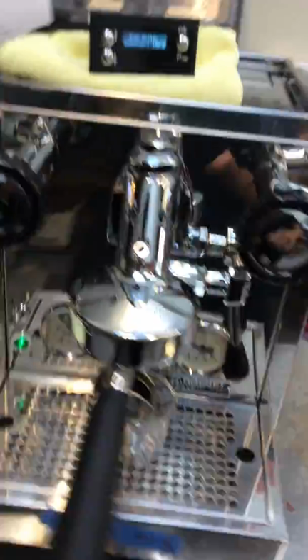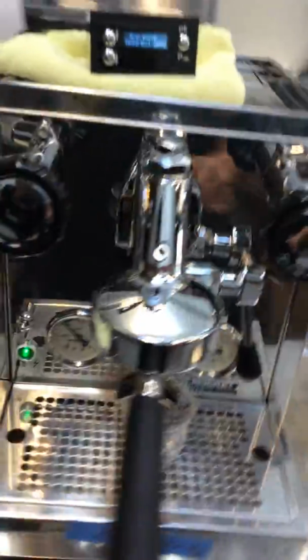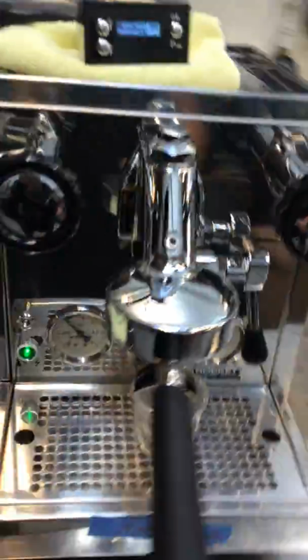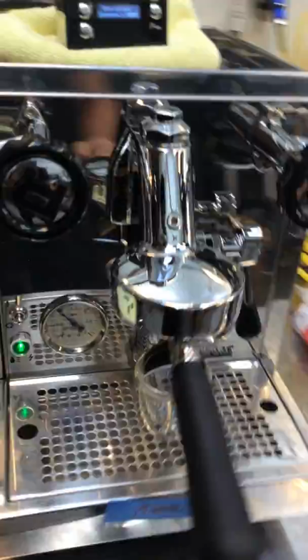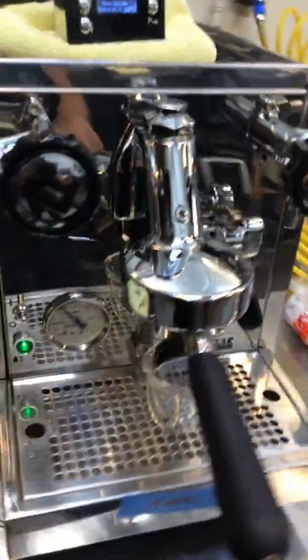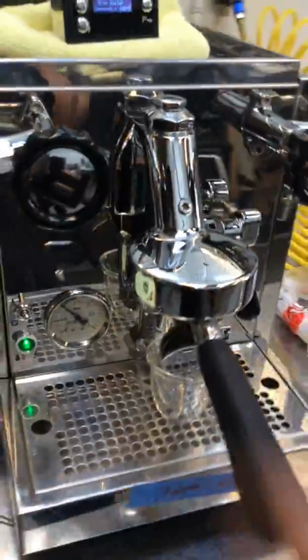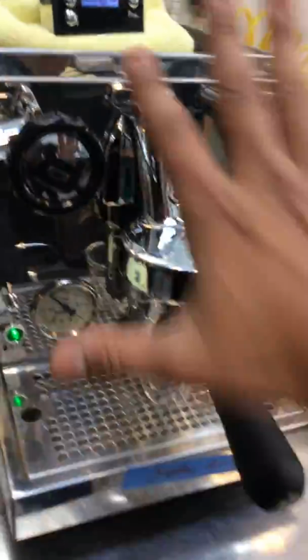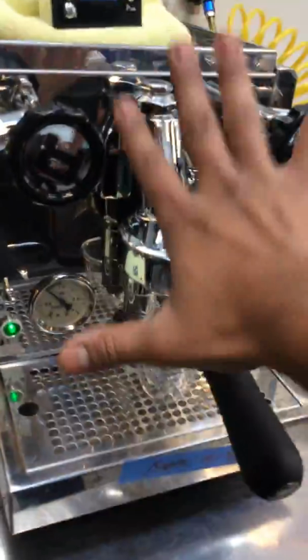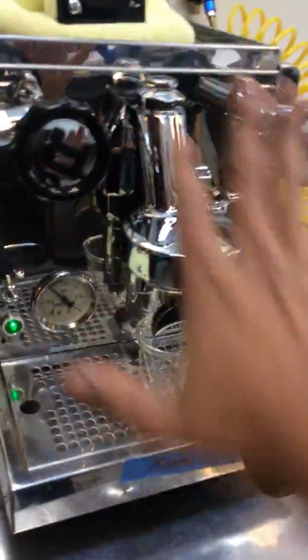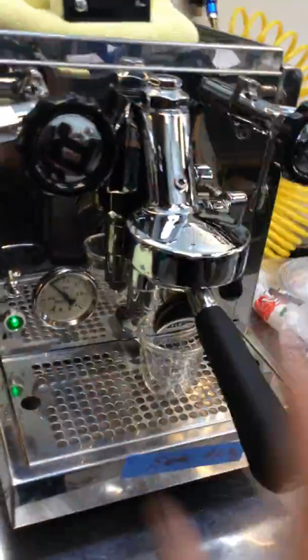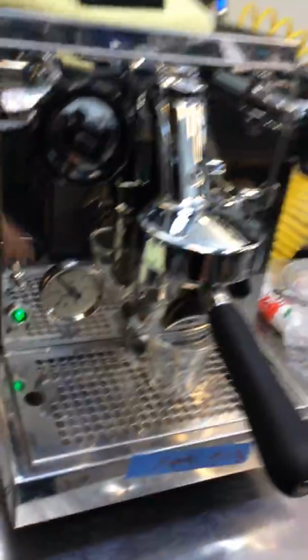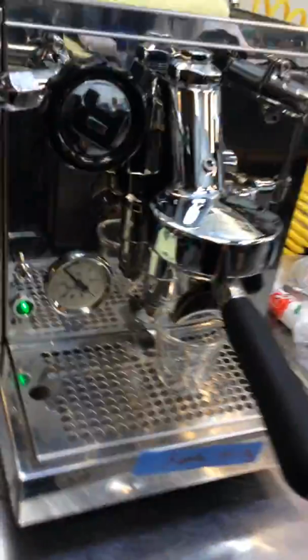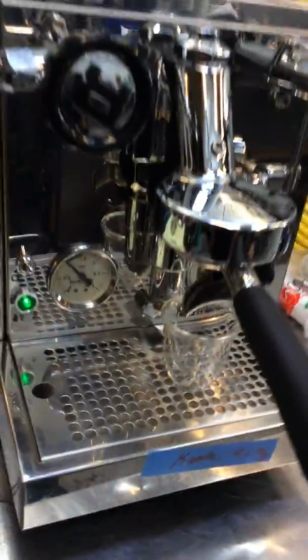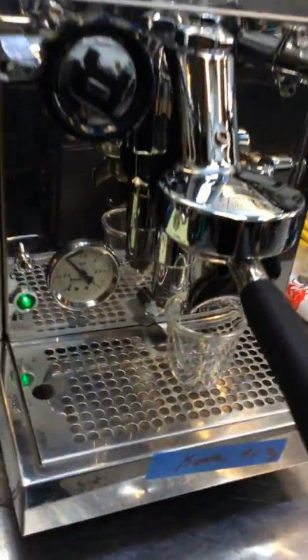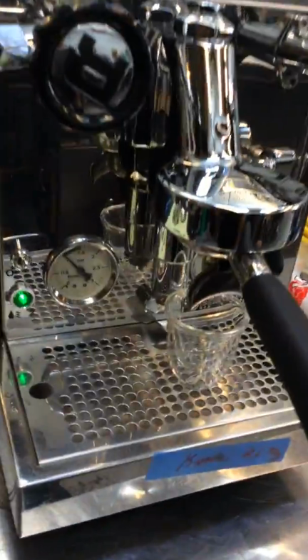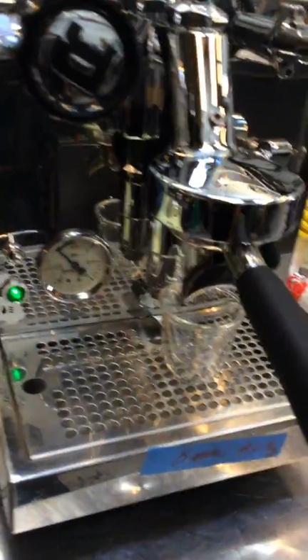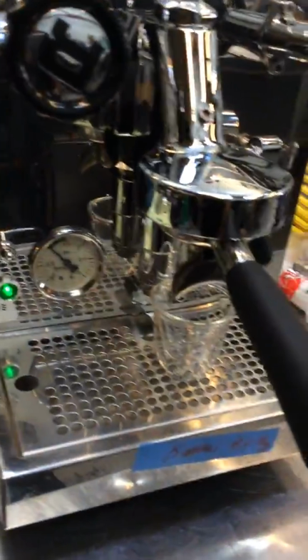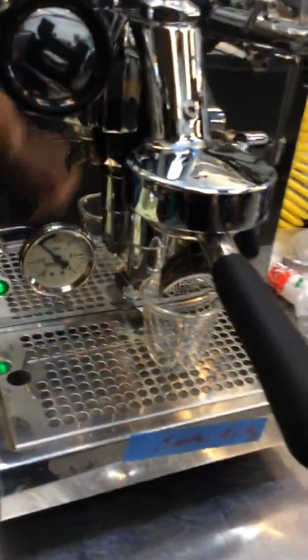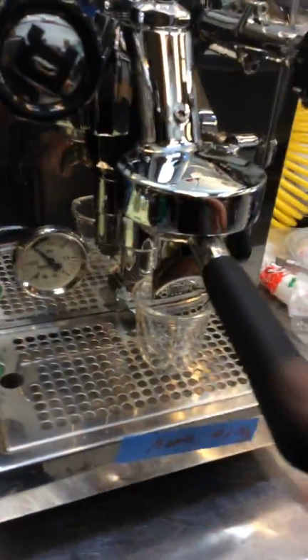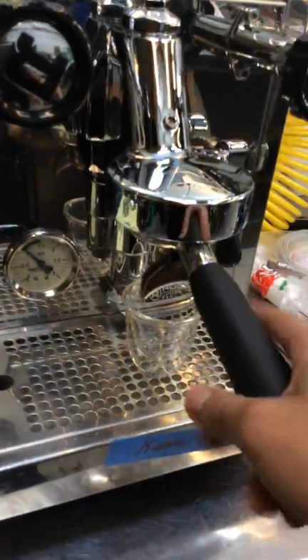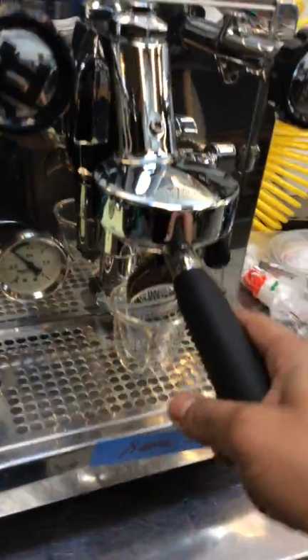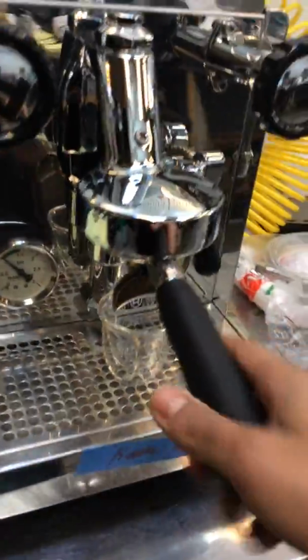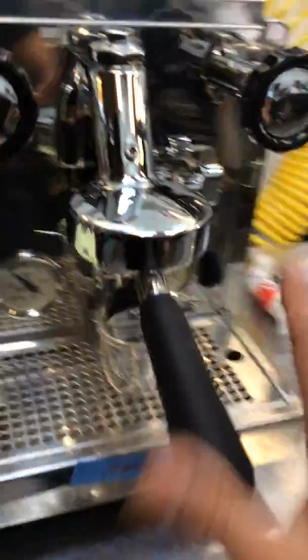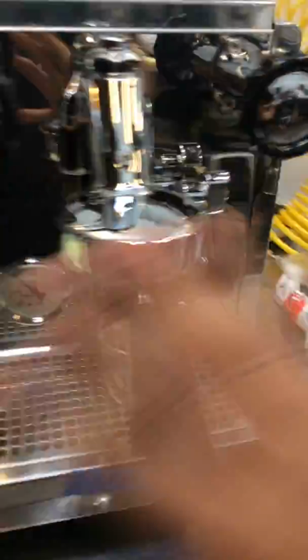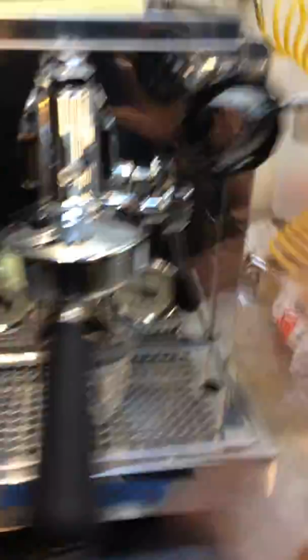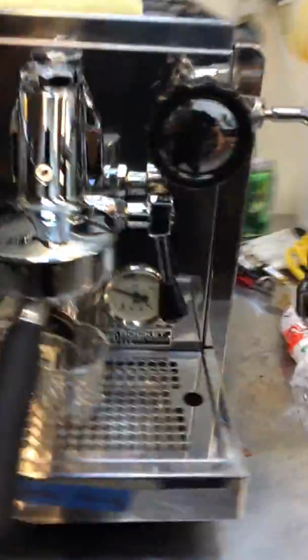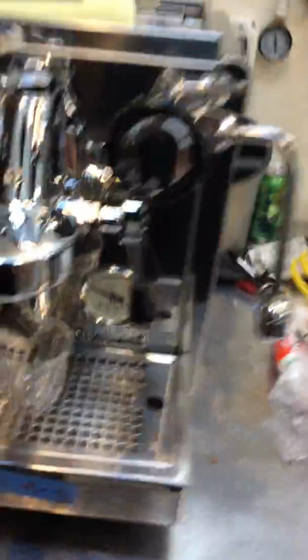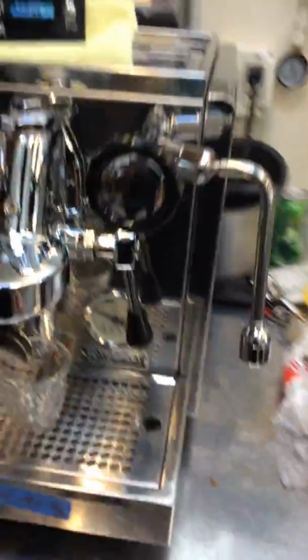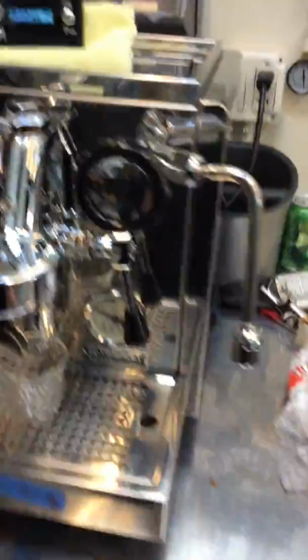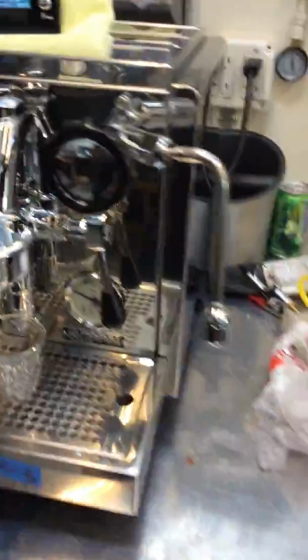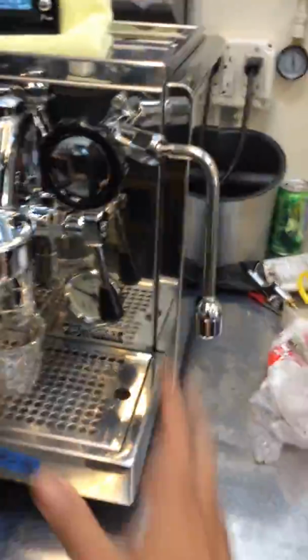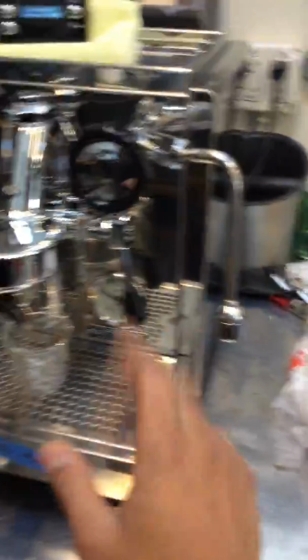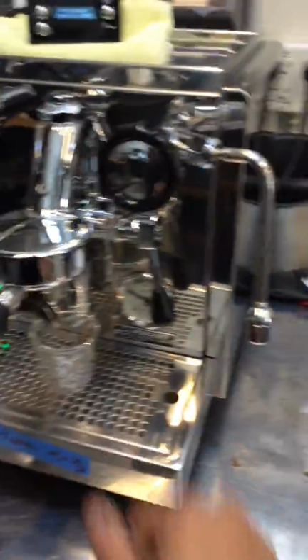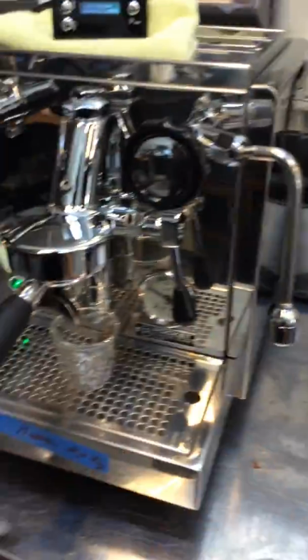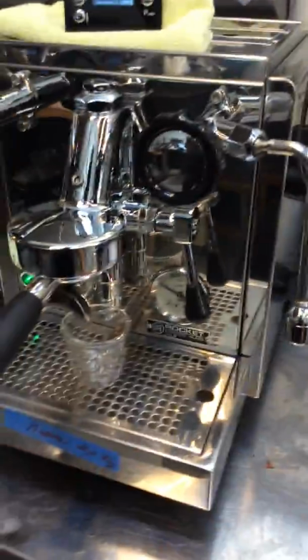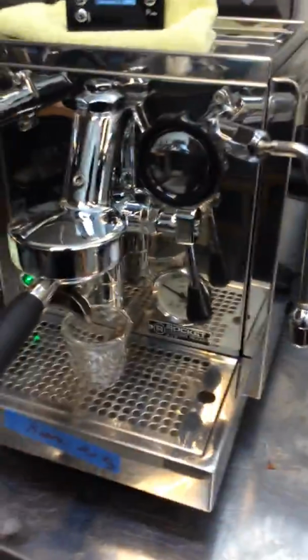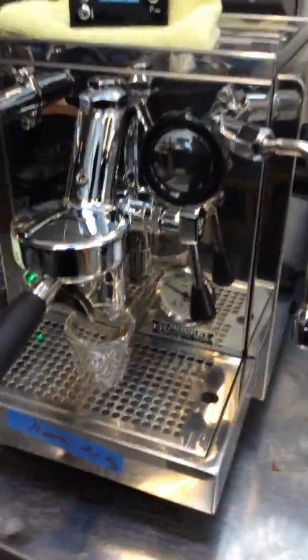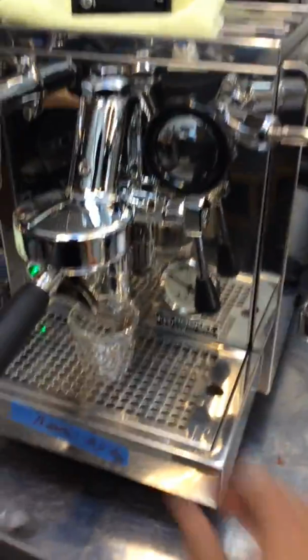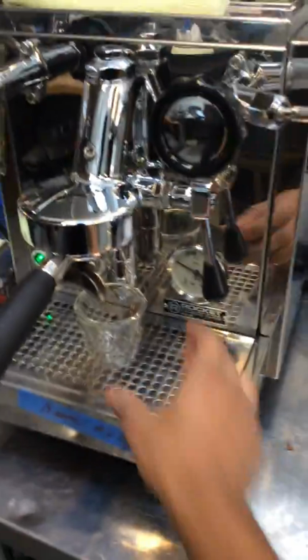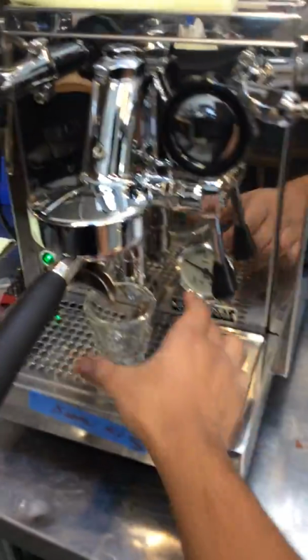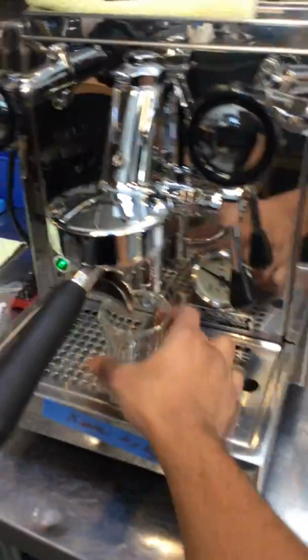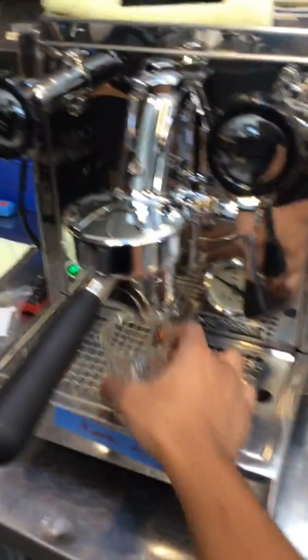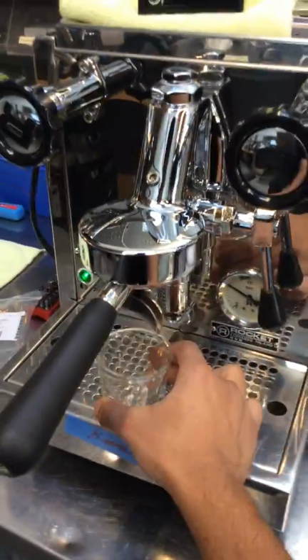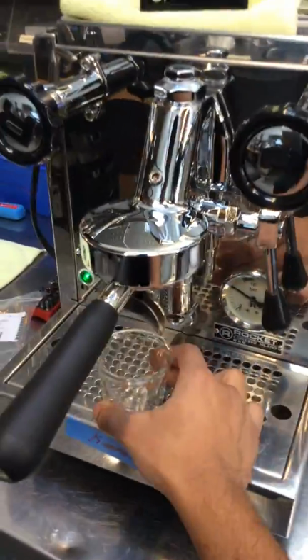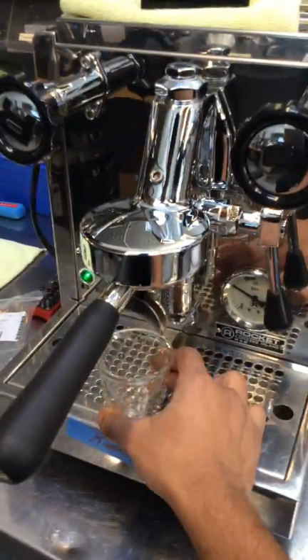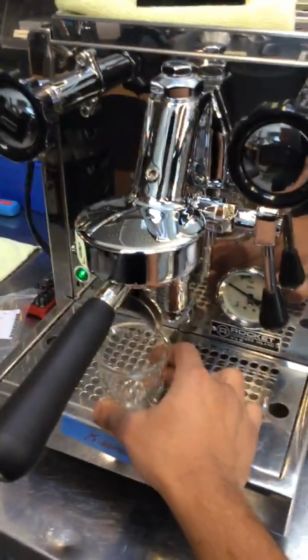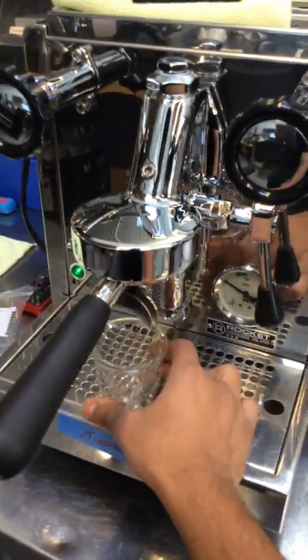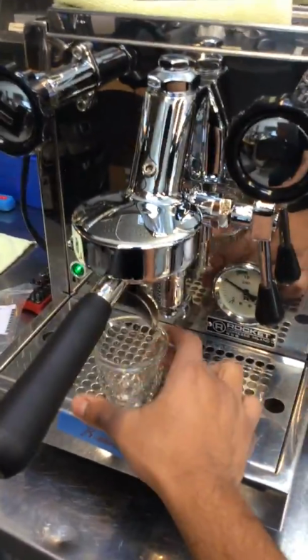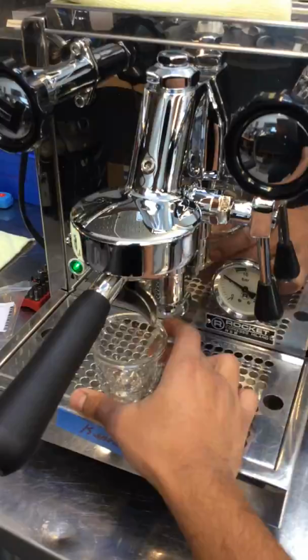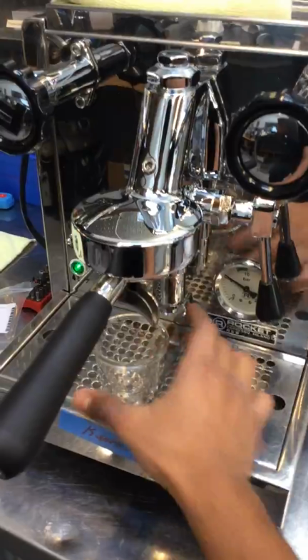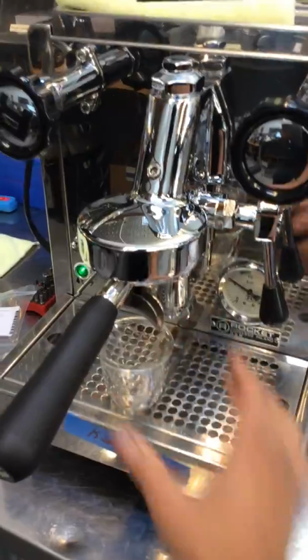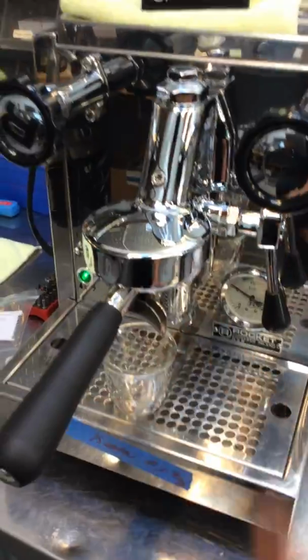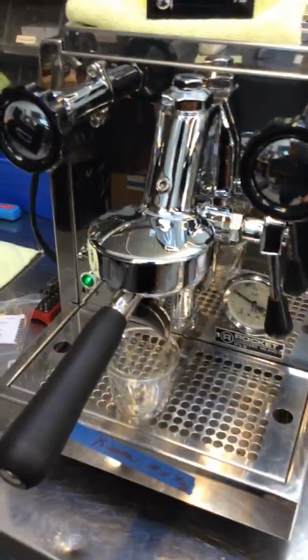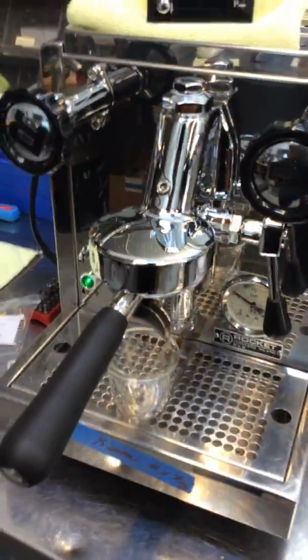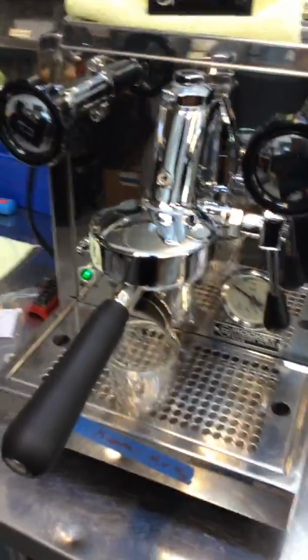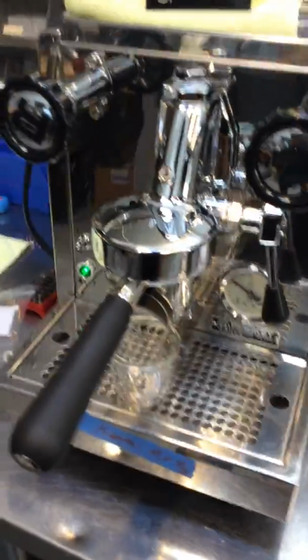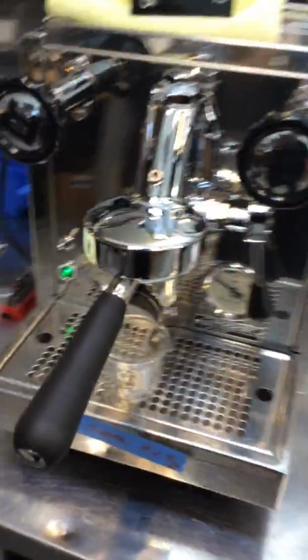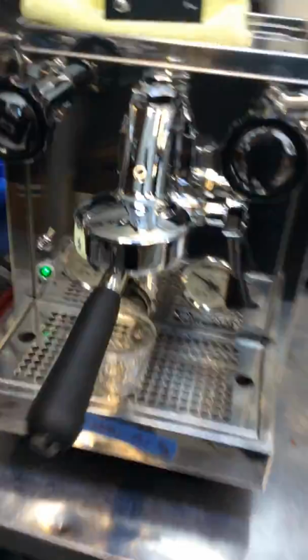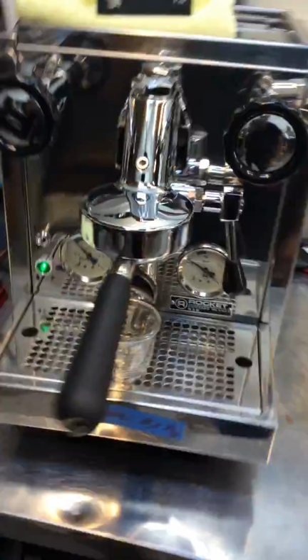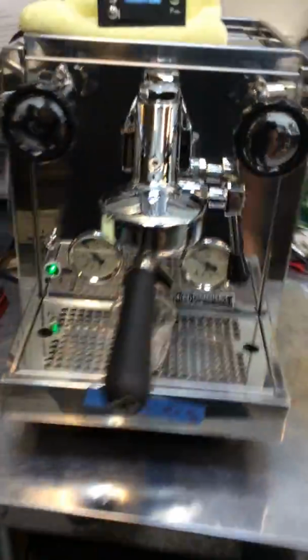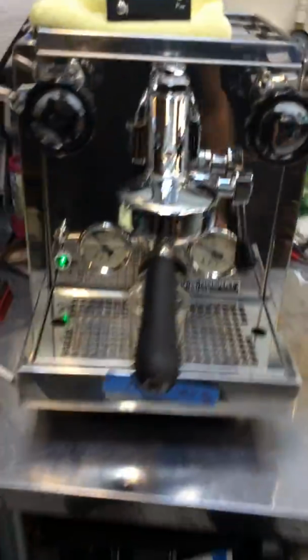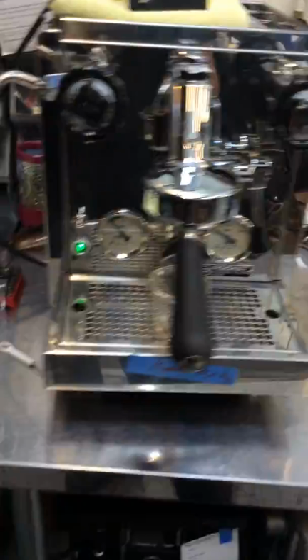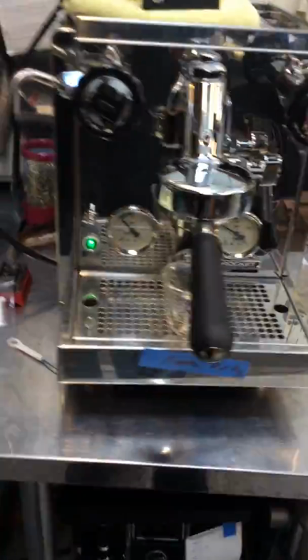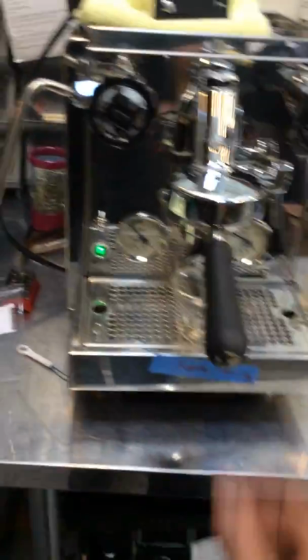As you can pretty much see — all shiny, really nice, not a single scratch. It's beautiful. And now let's test the machine.